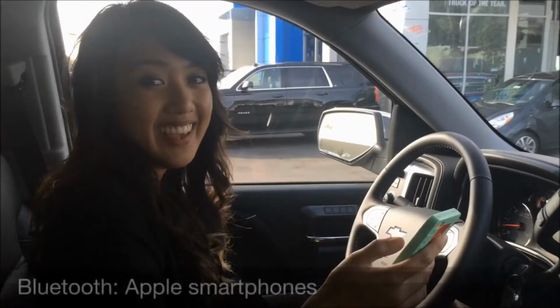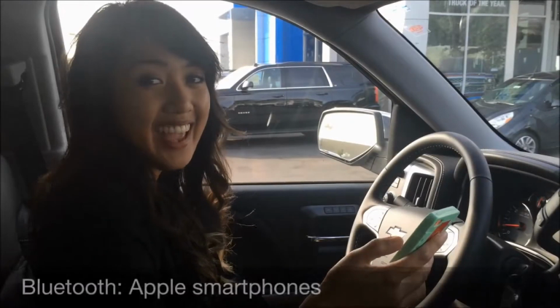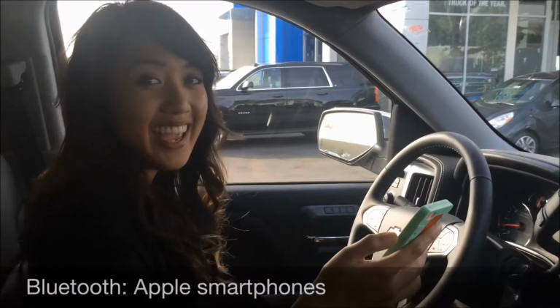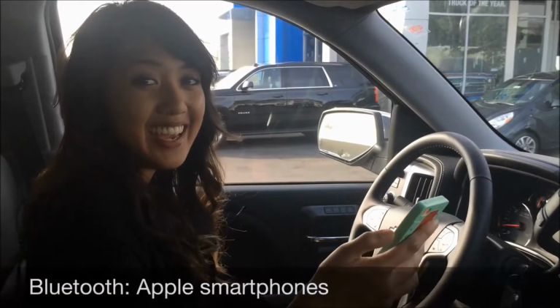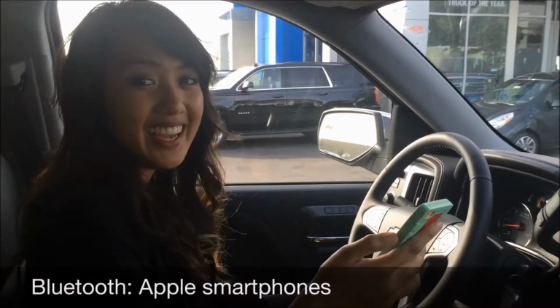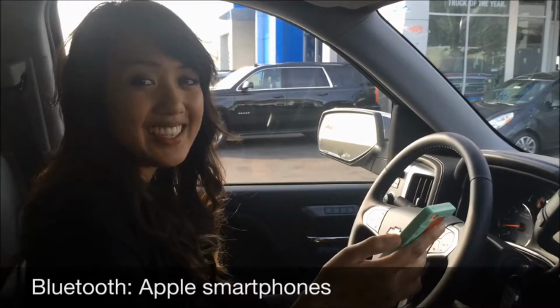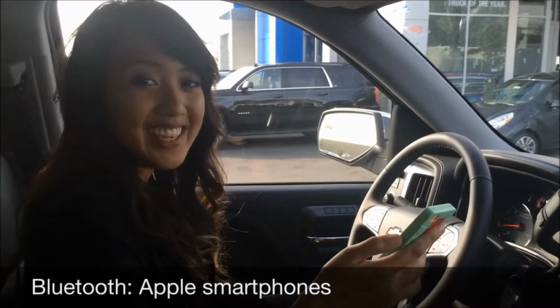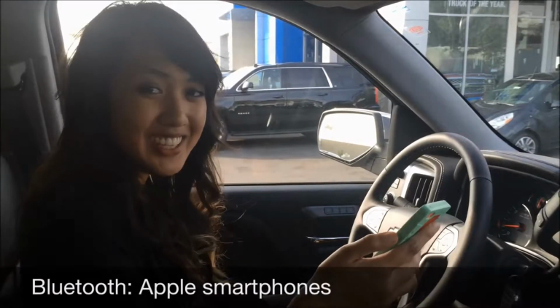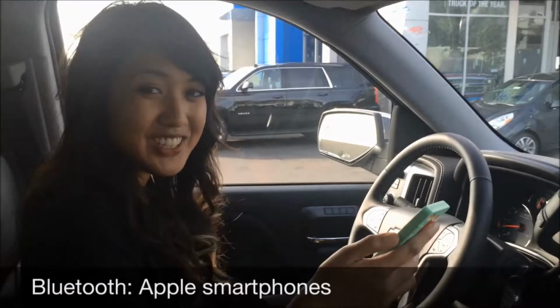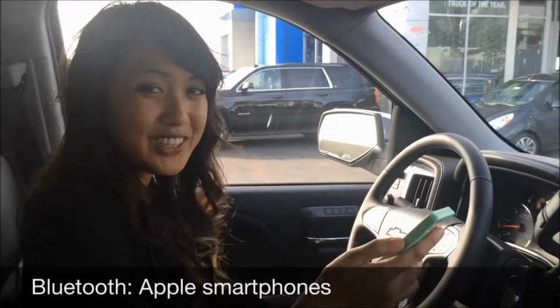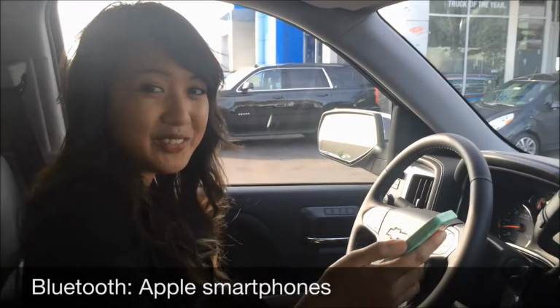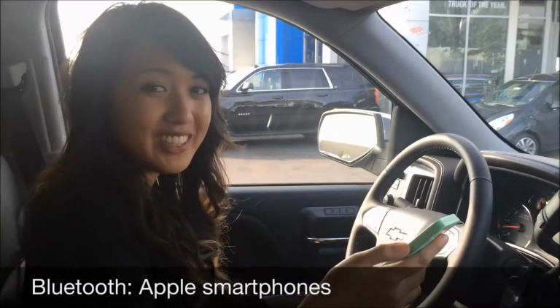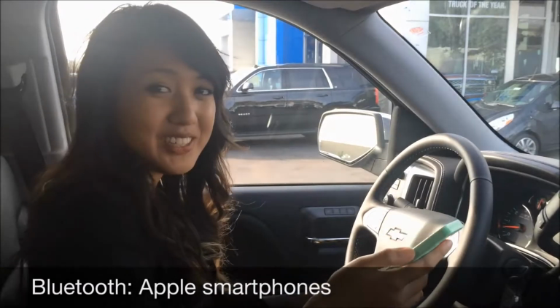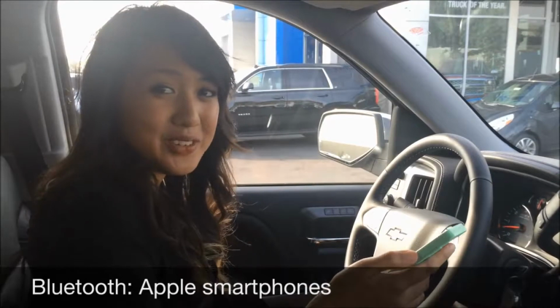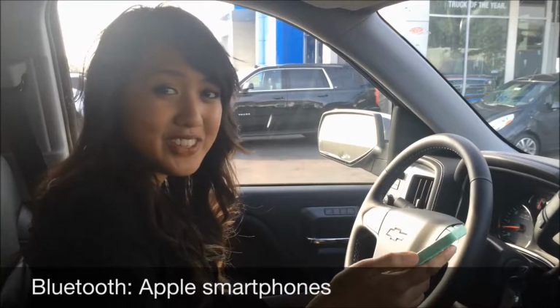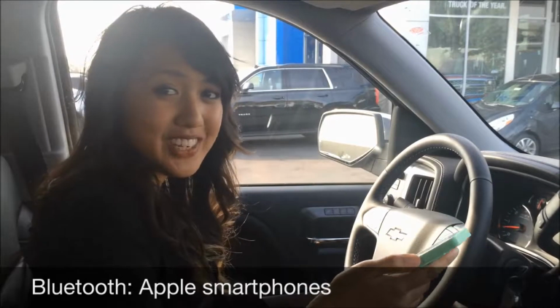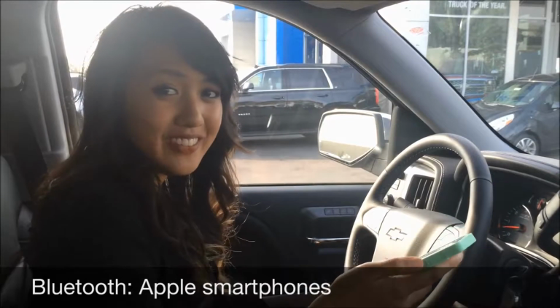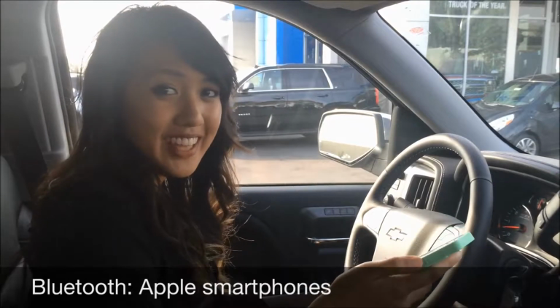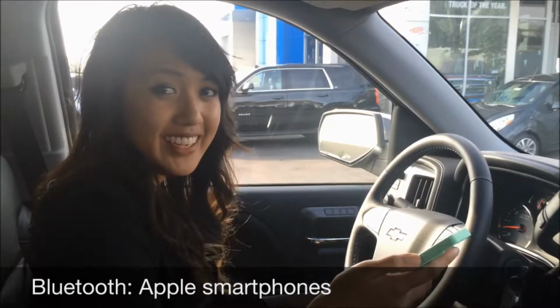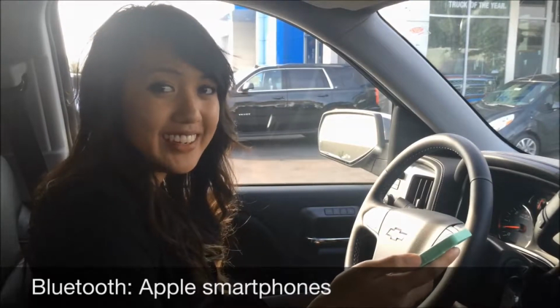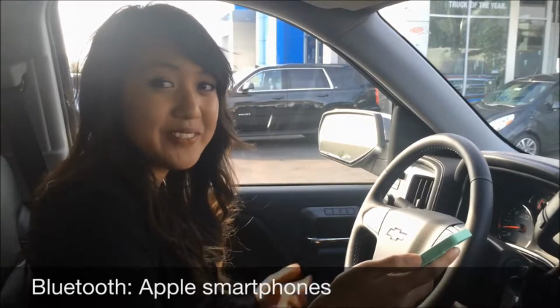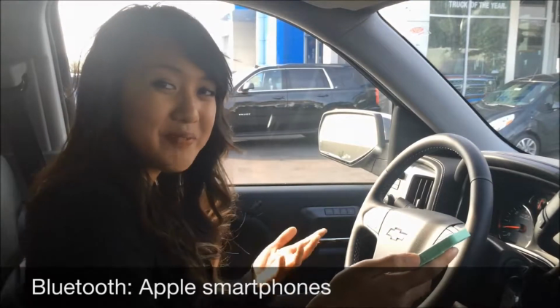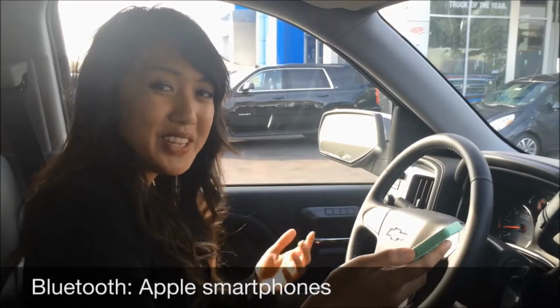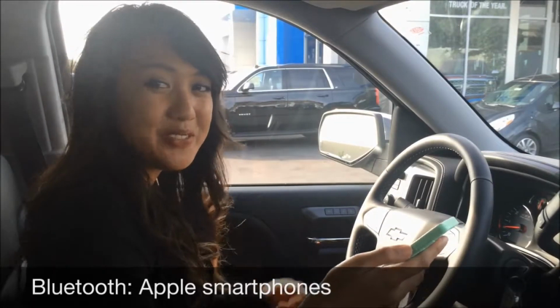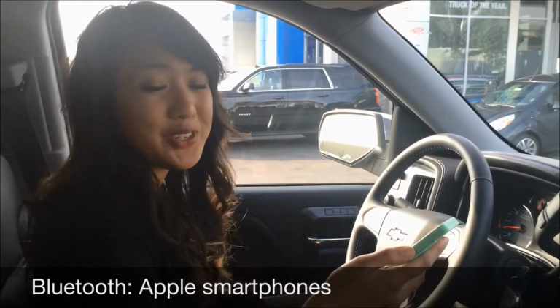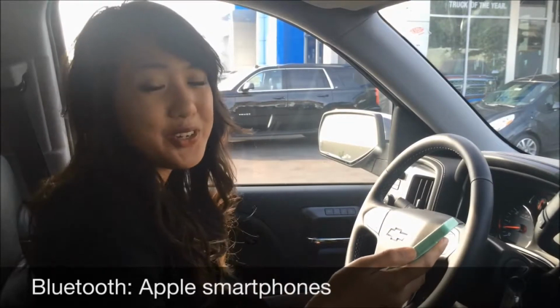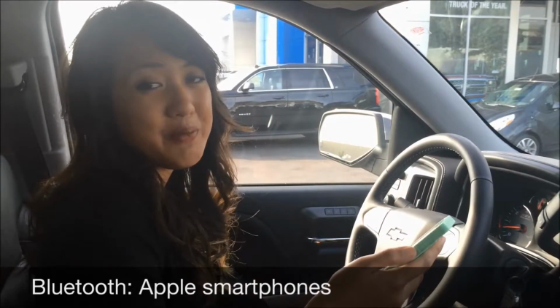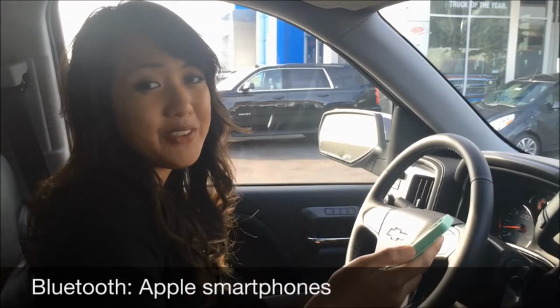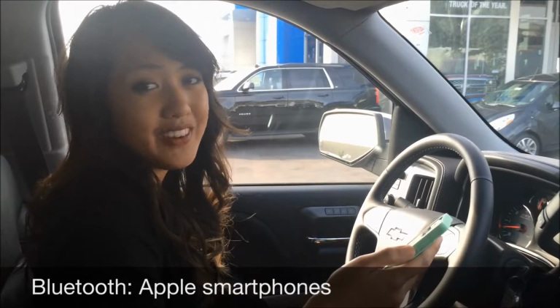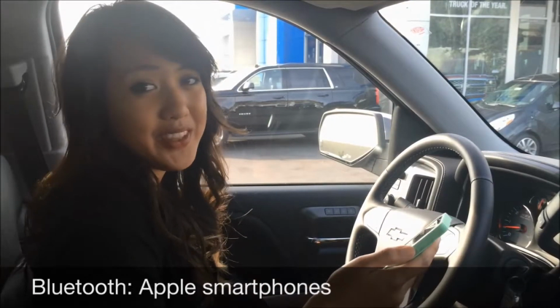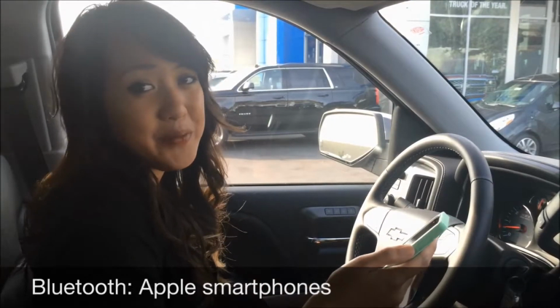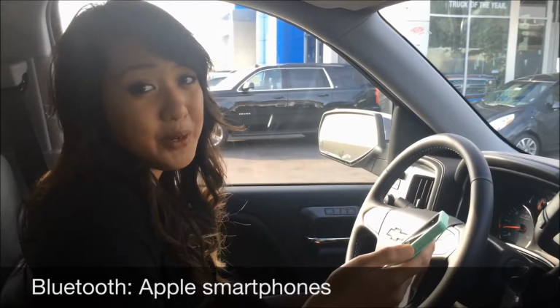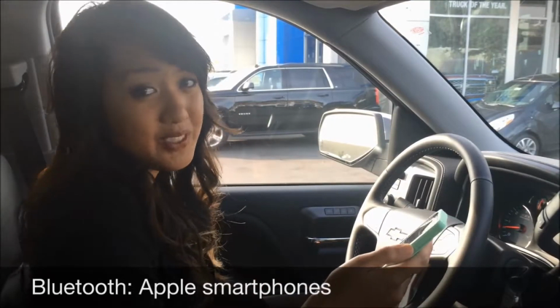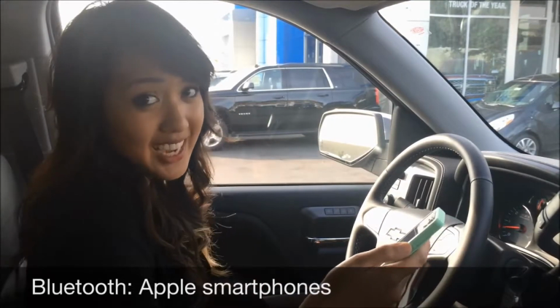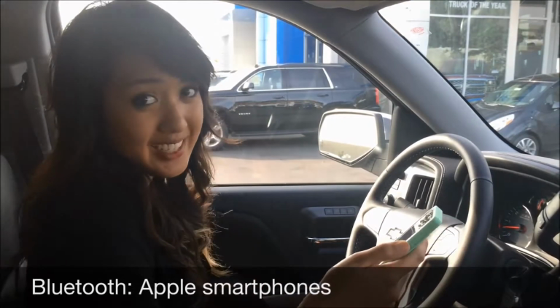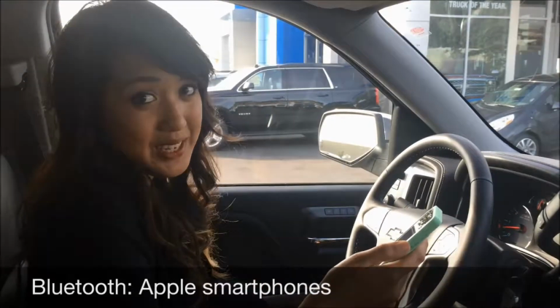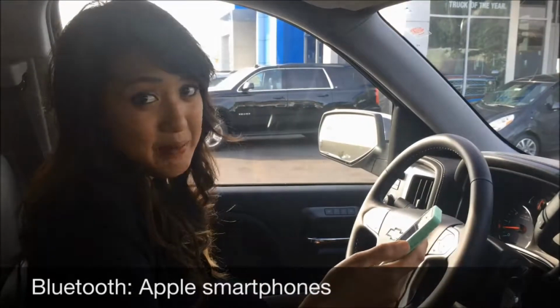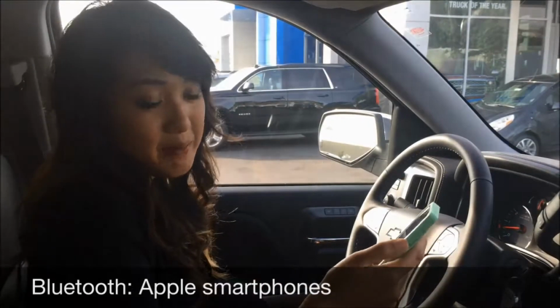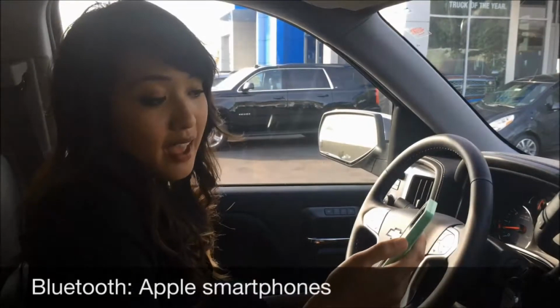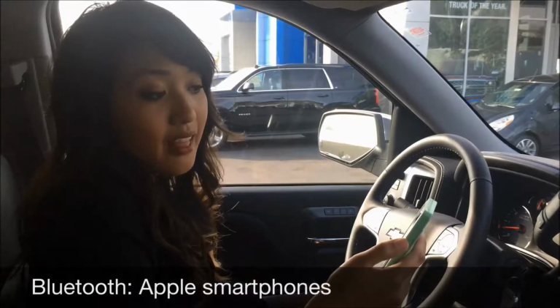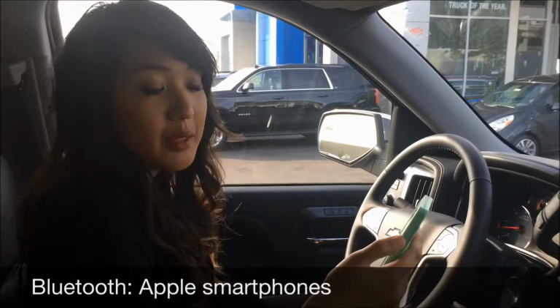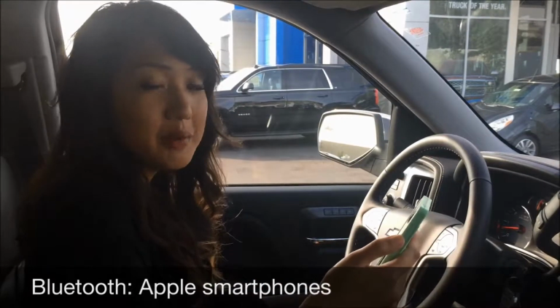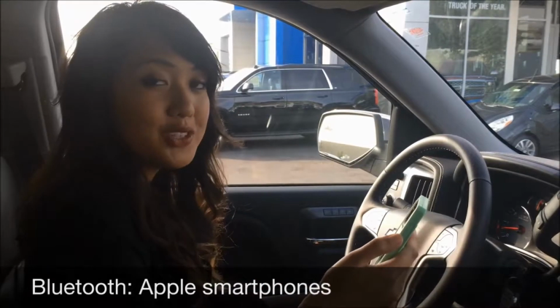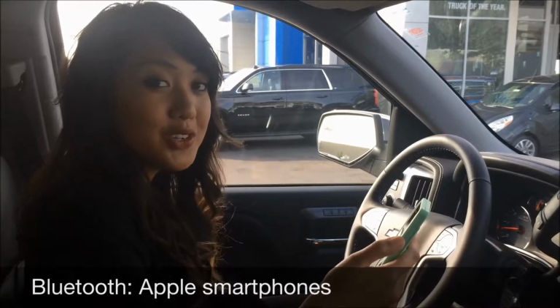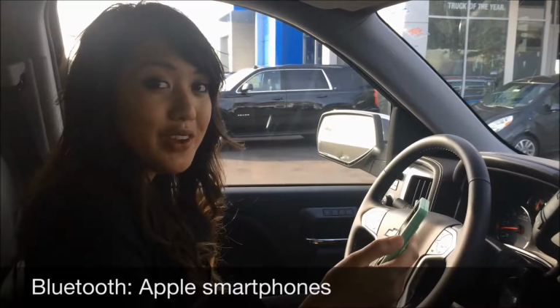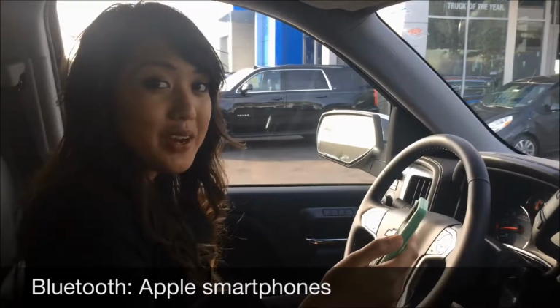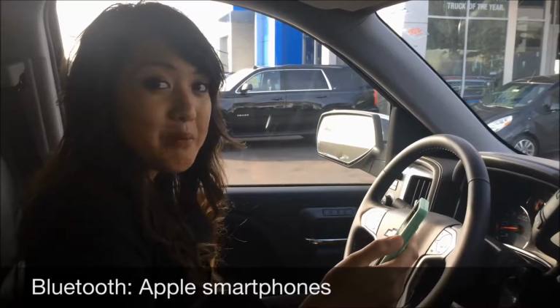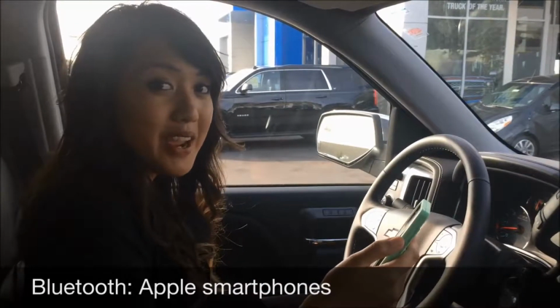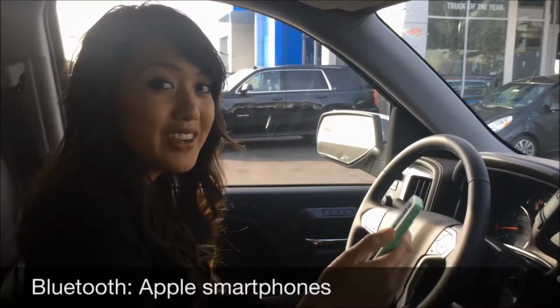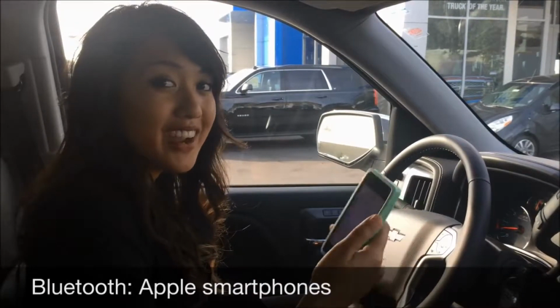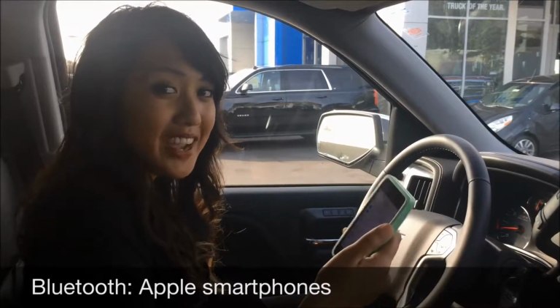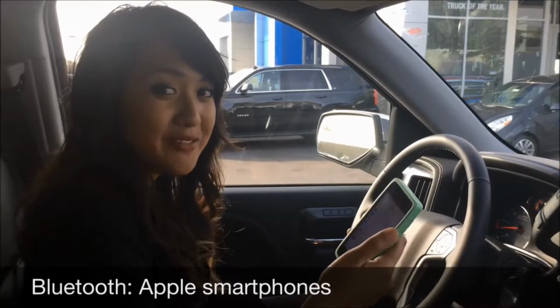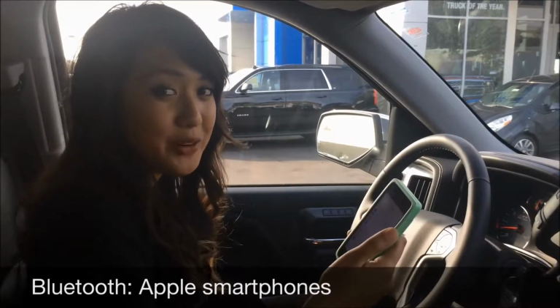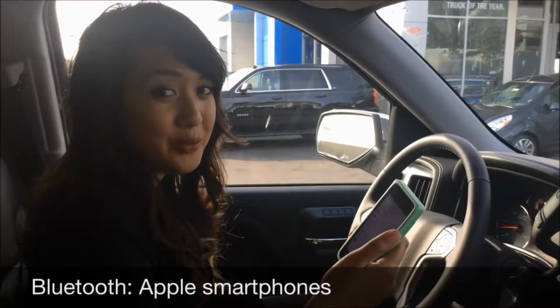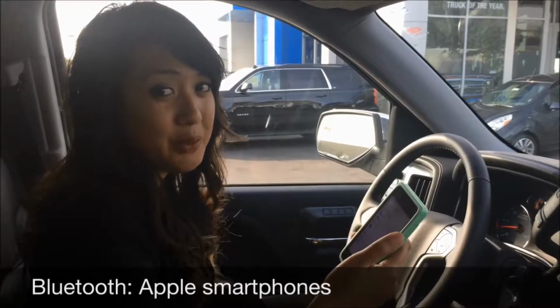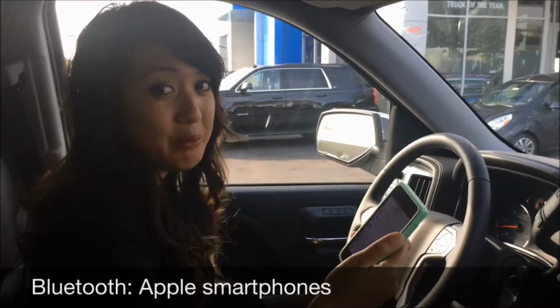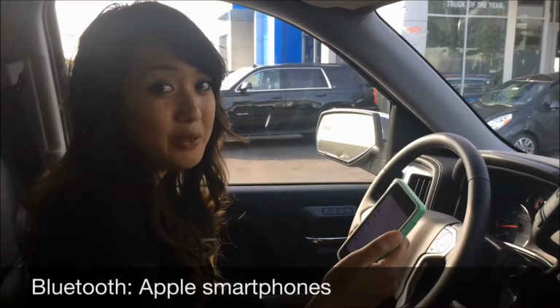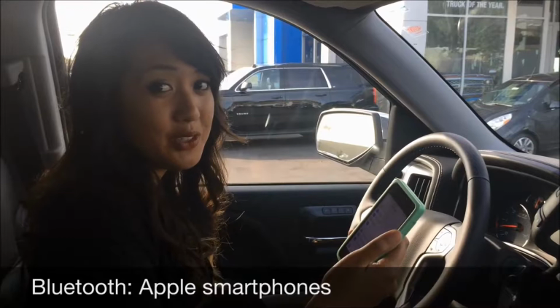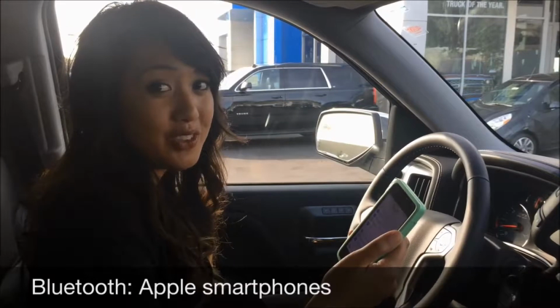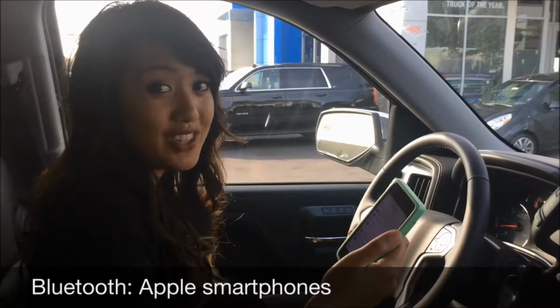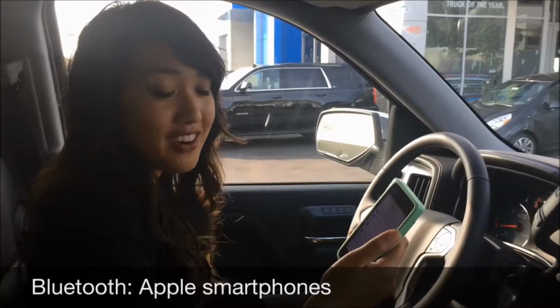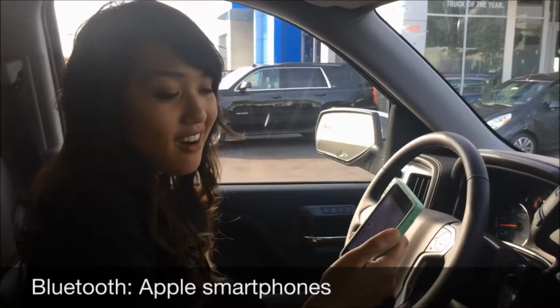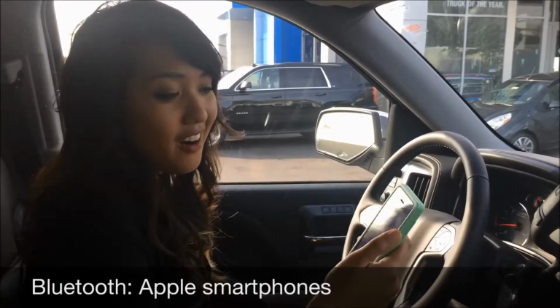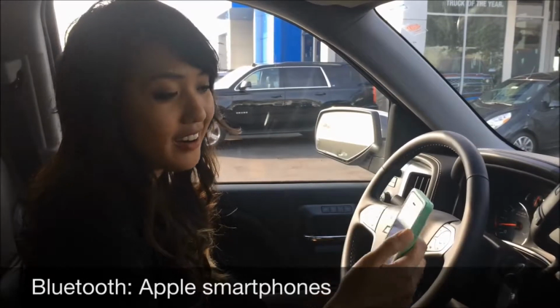Hey guys, Angelina with Glendora Chevrolet here. Thanks for joining me for another Pro Tech Tip. Let me show you how to pair your iPhone with the Bluetooth in your car.